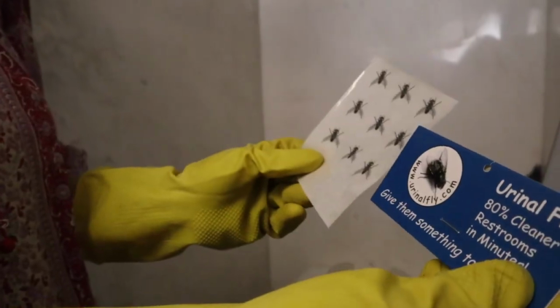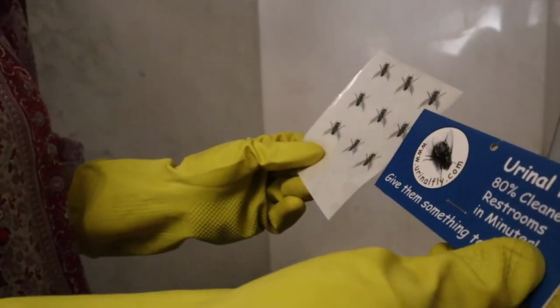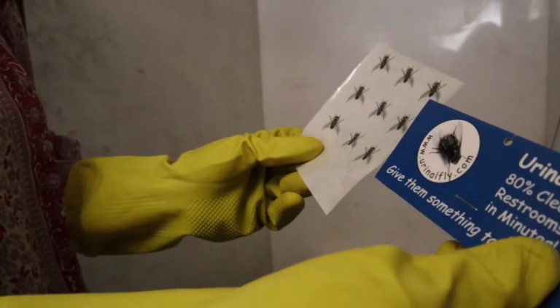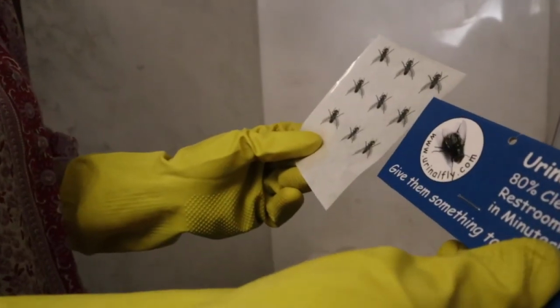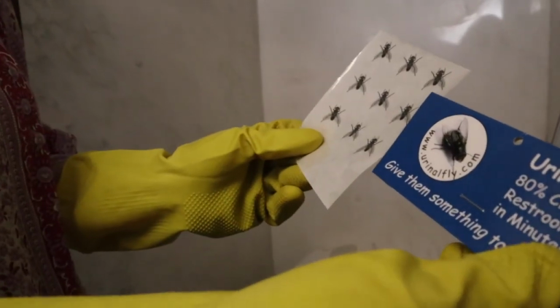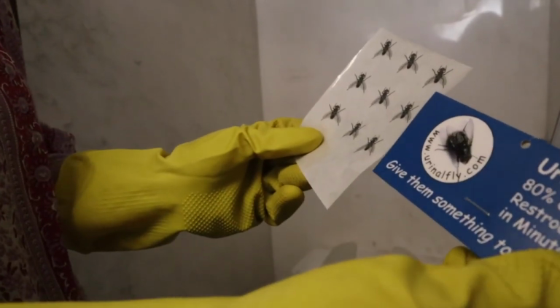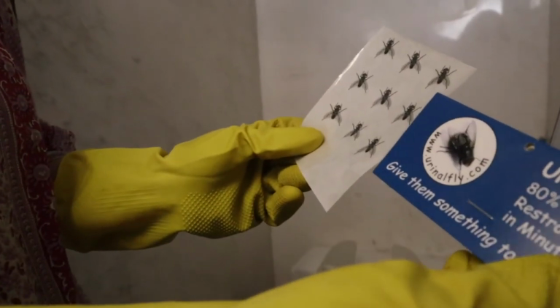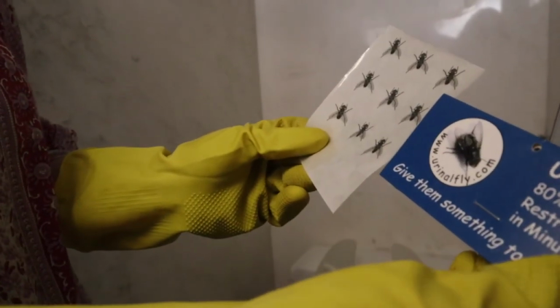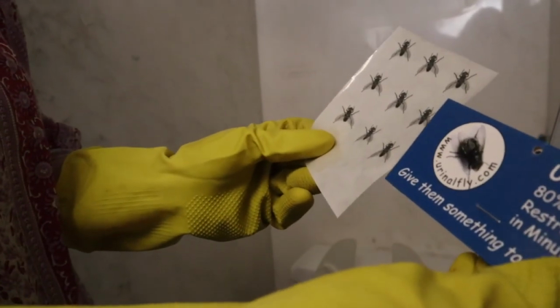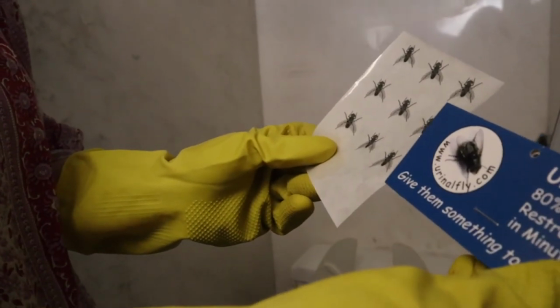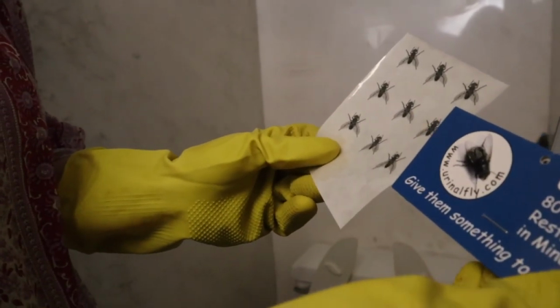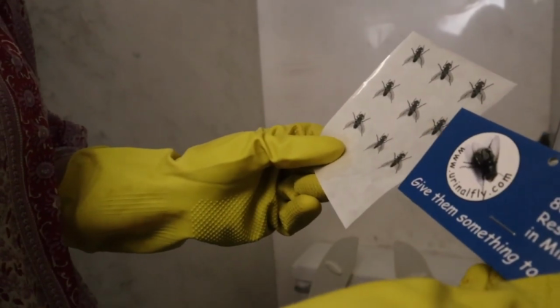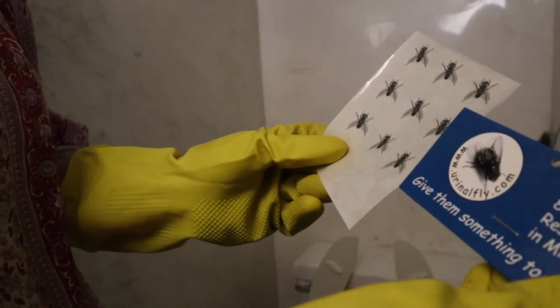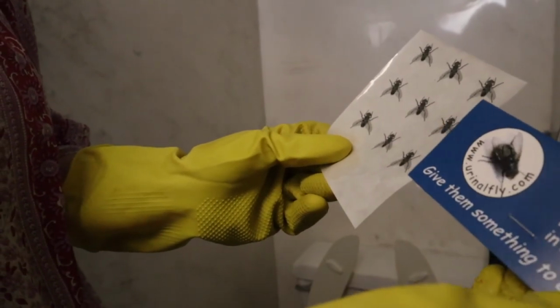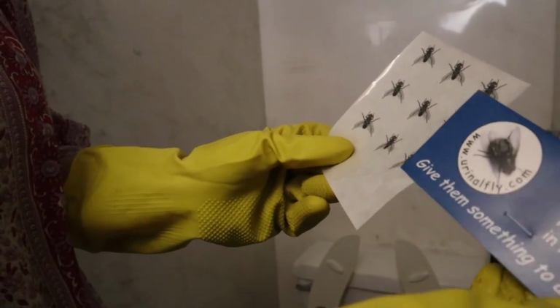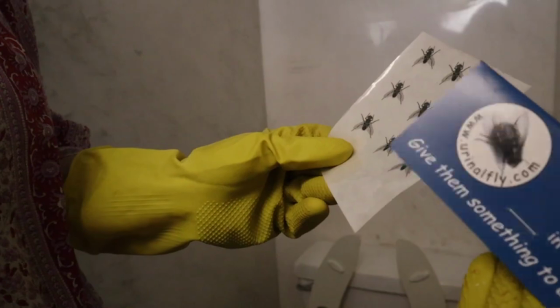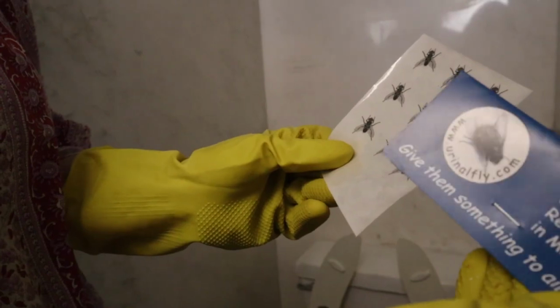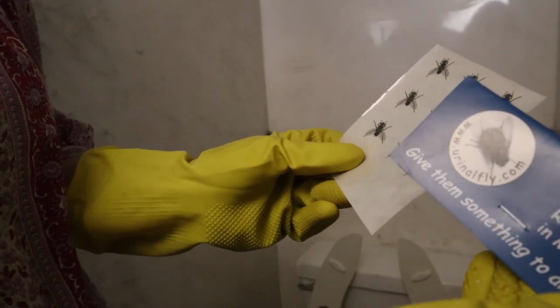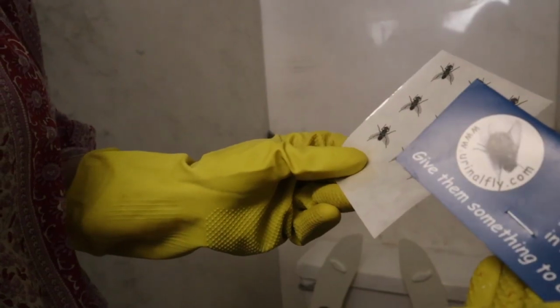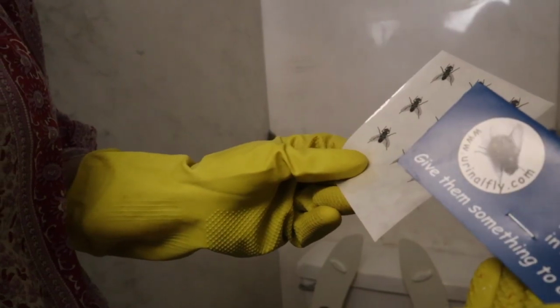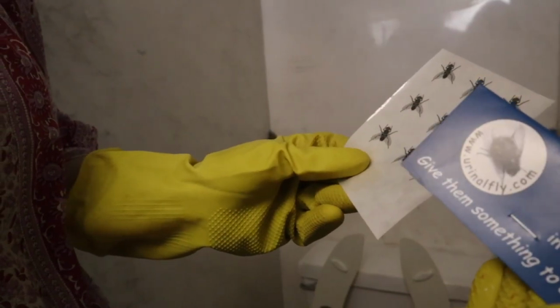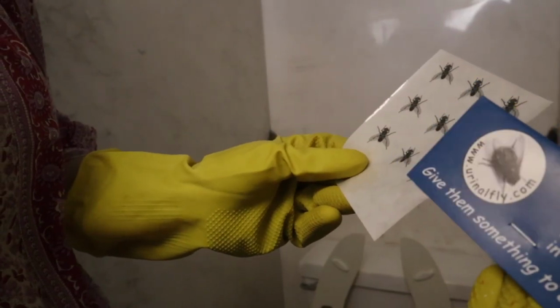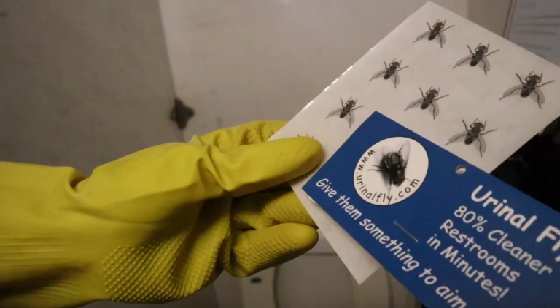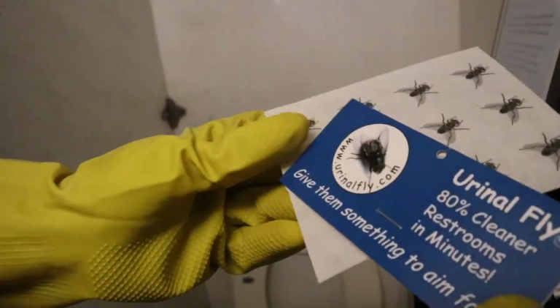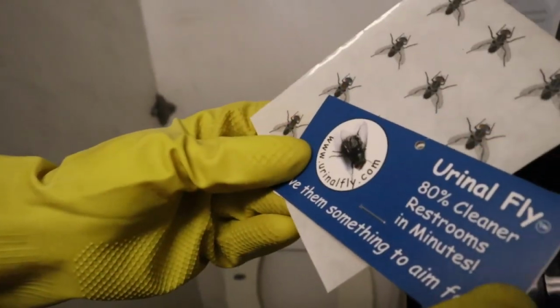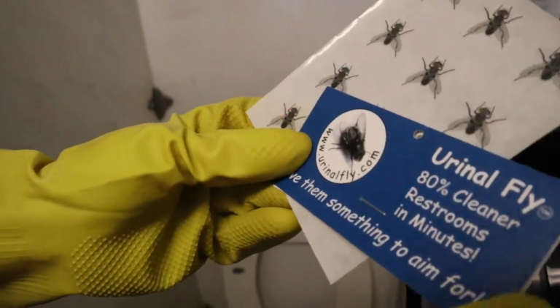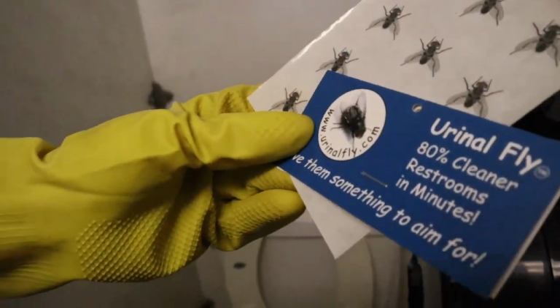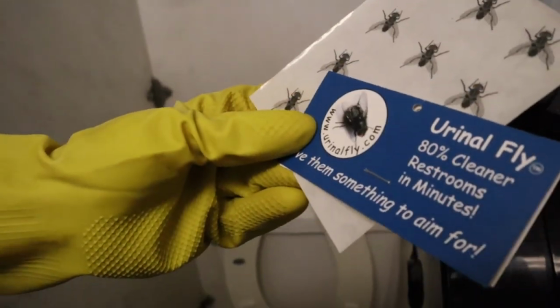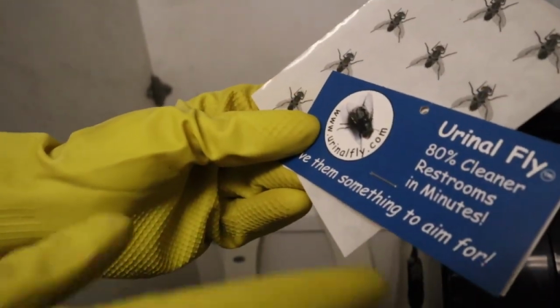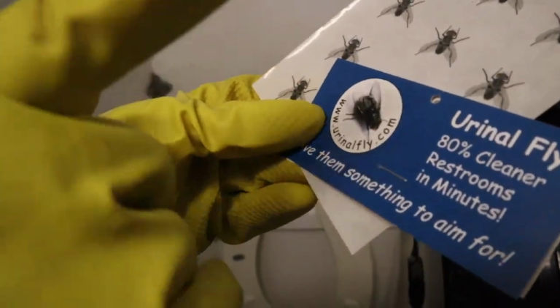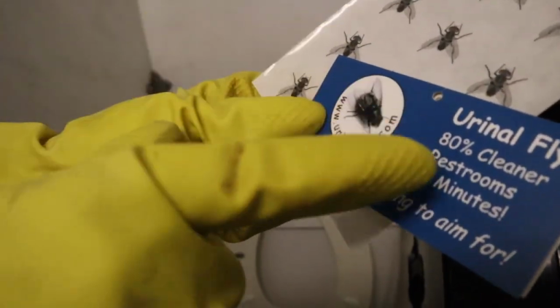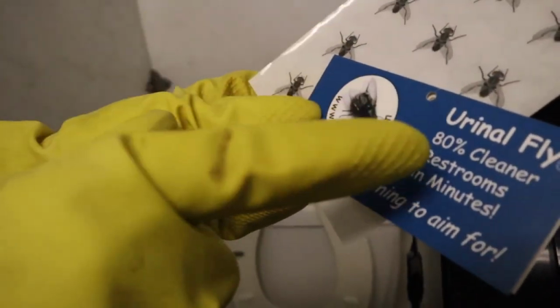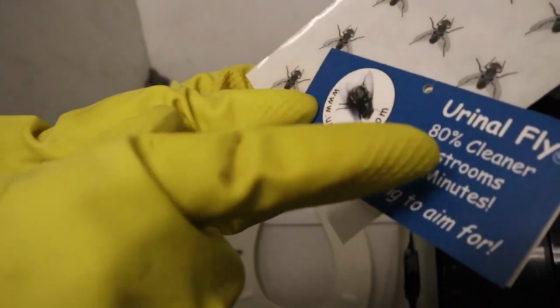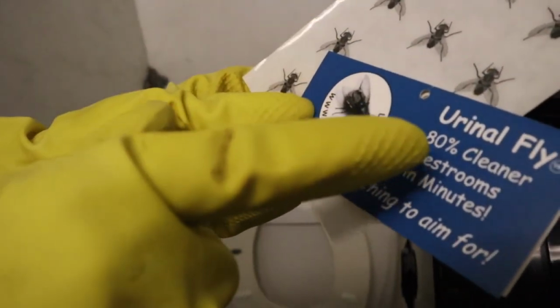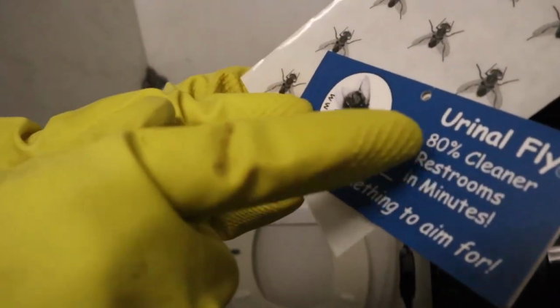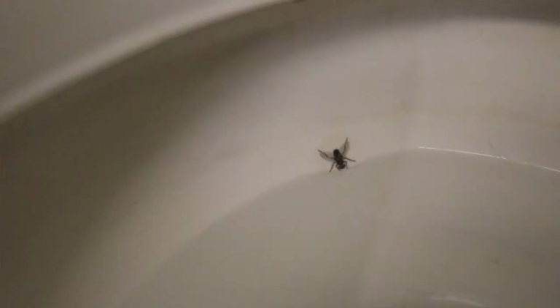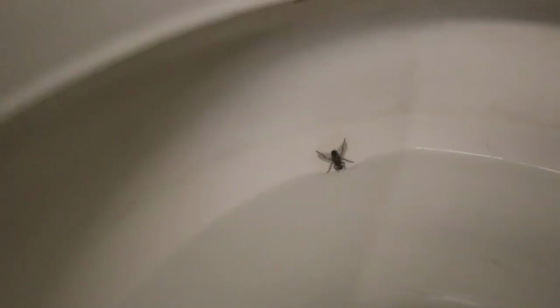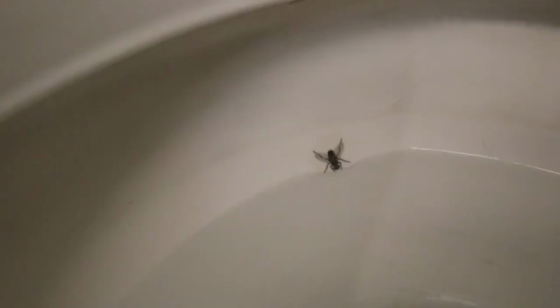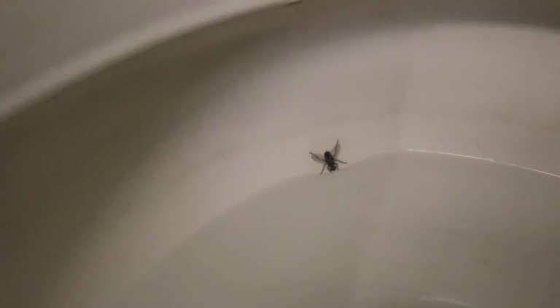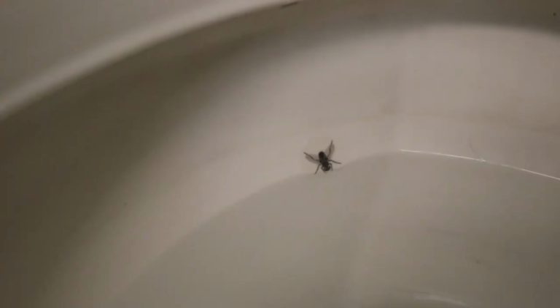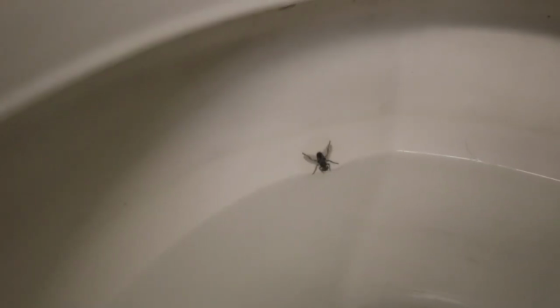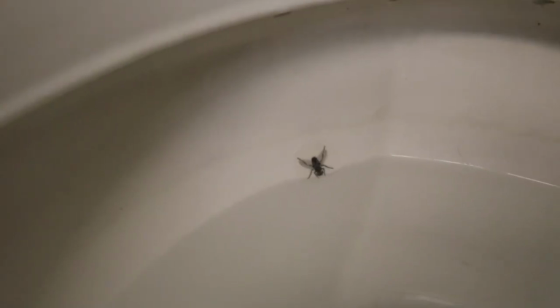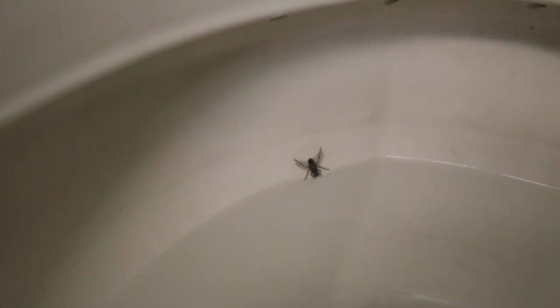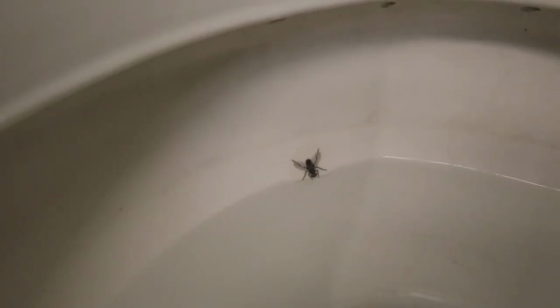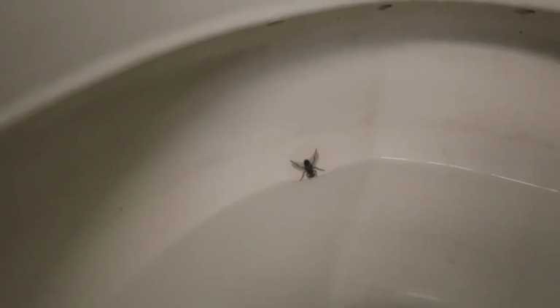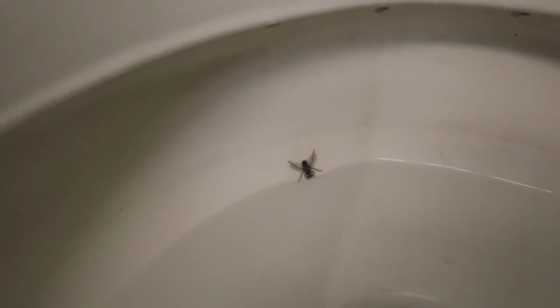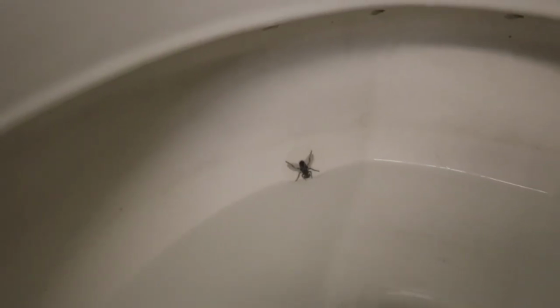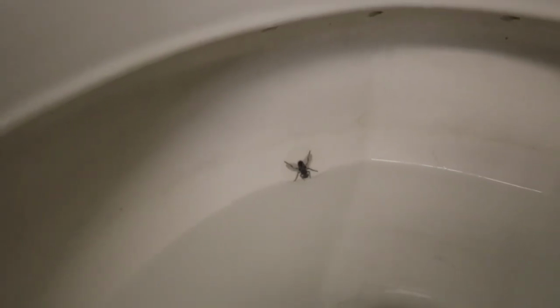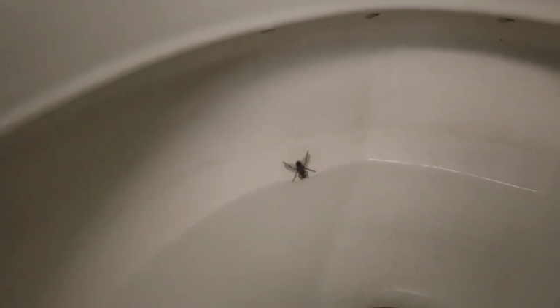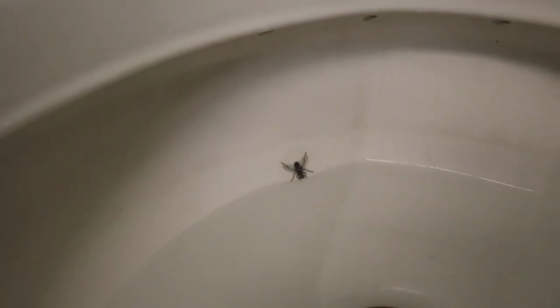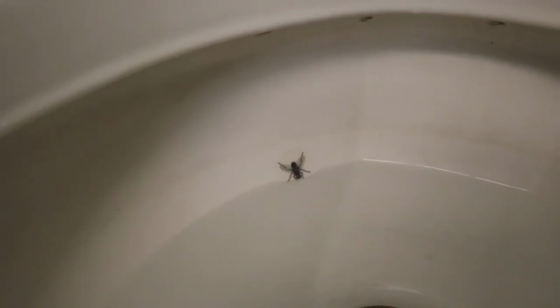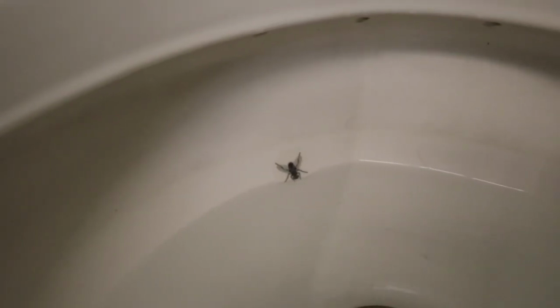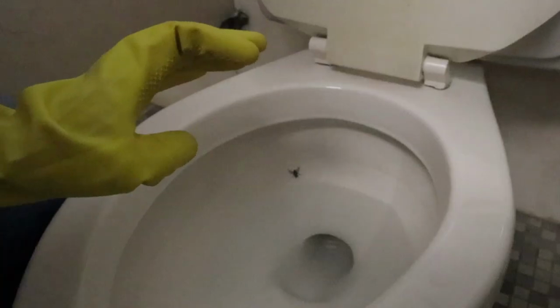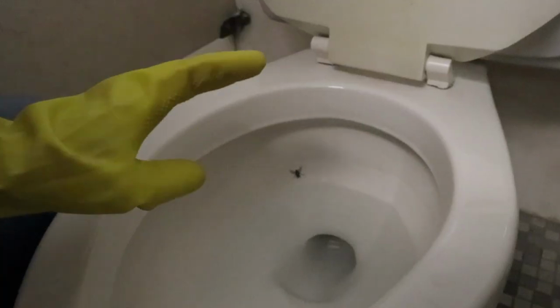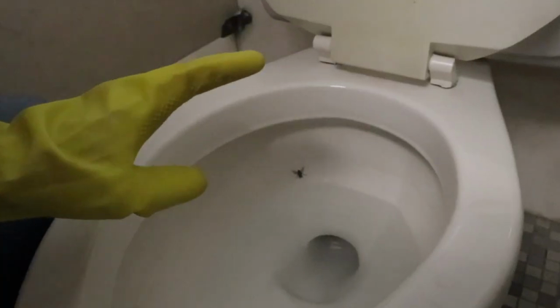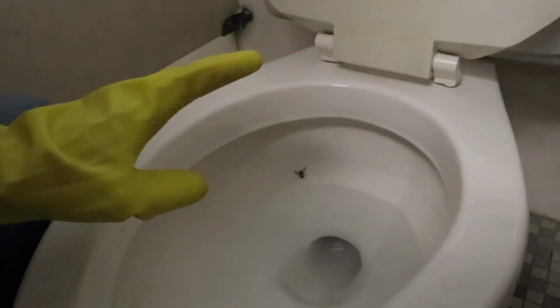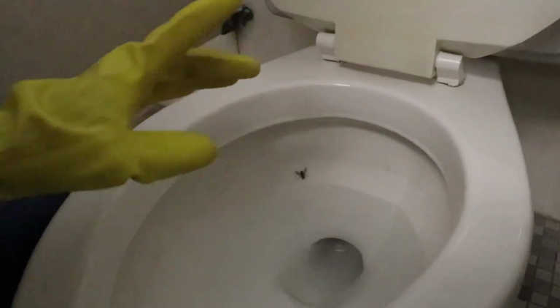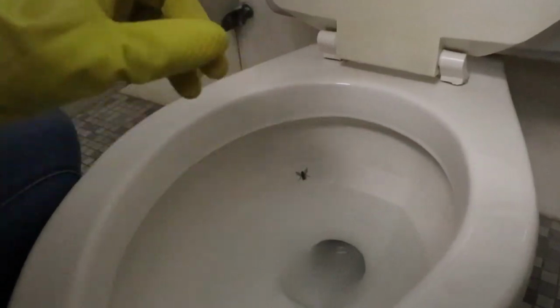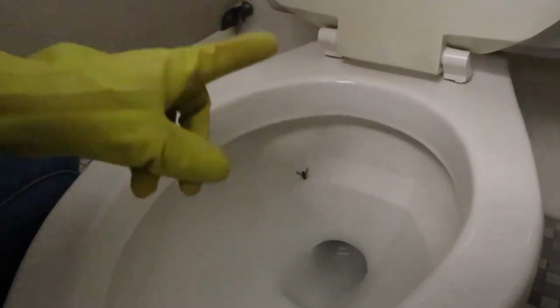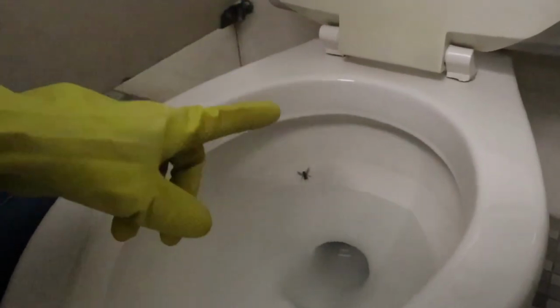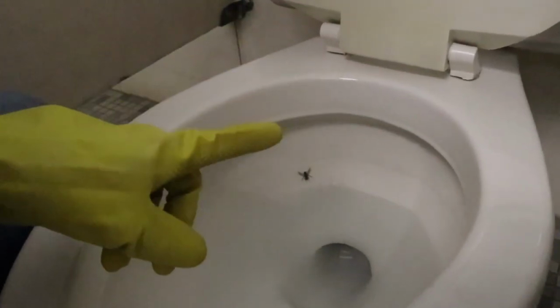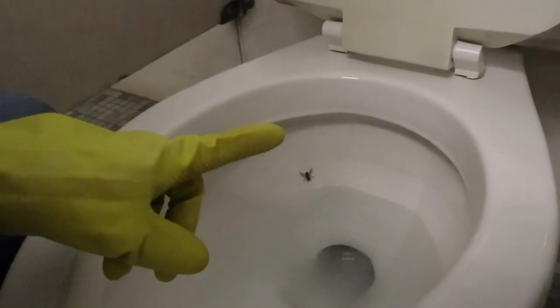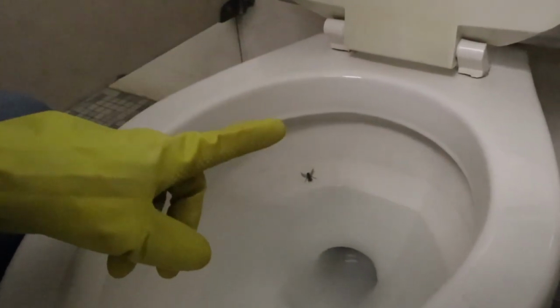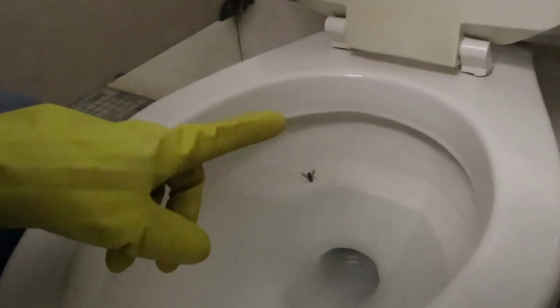Introducing the urinal fly — that's really what it's called — and like it says, it helps the restroom stay 80% cleaner because you give them something to aim for: a fly.